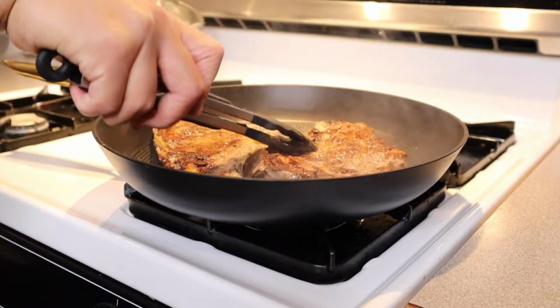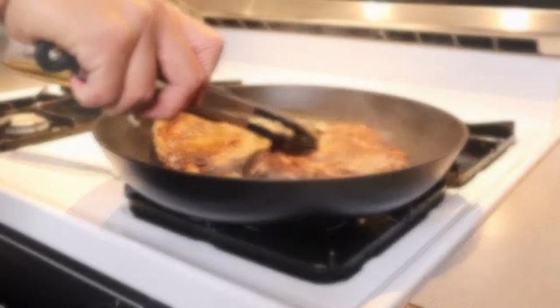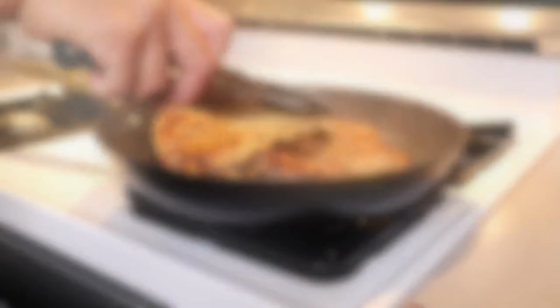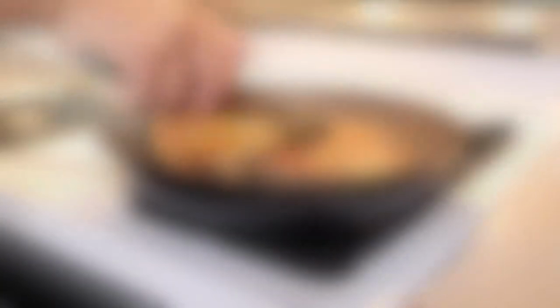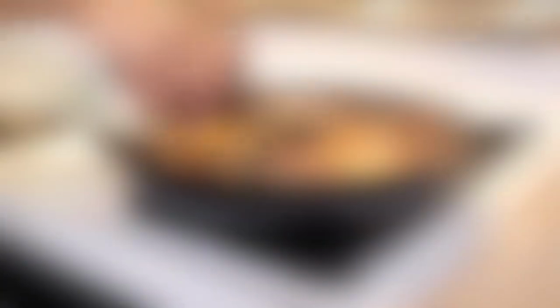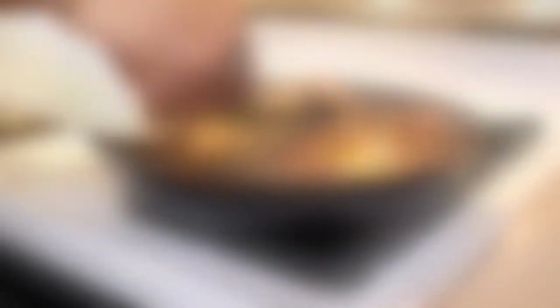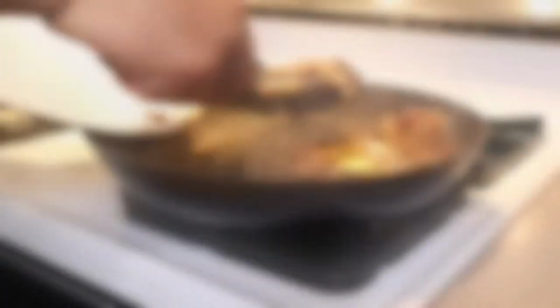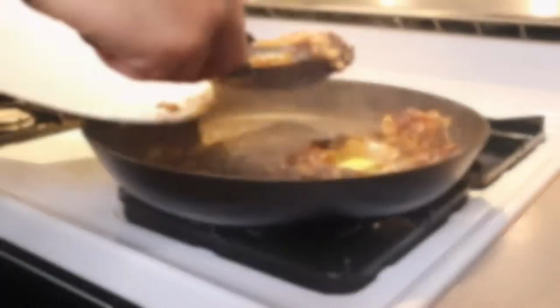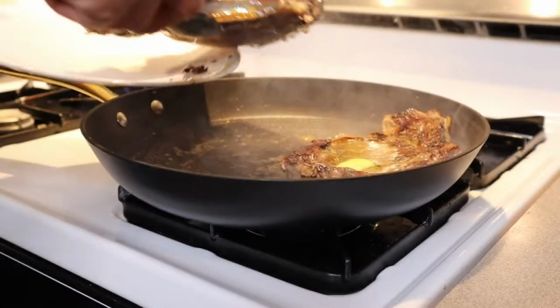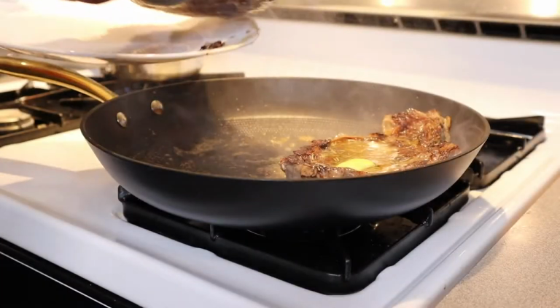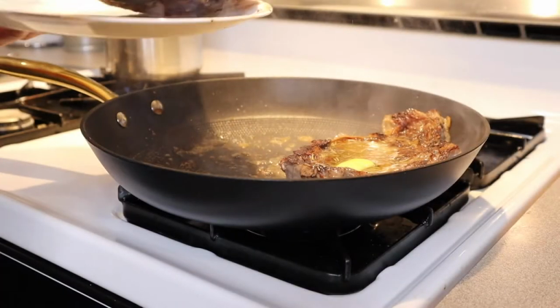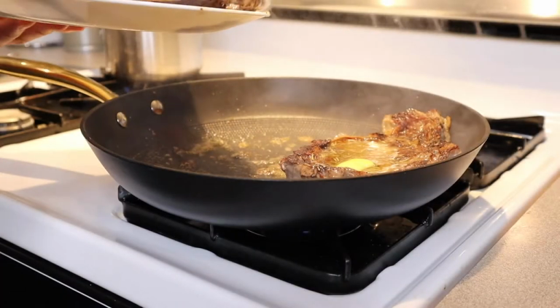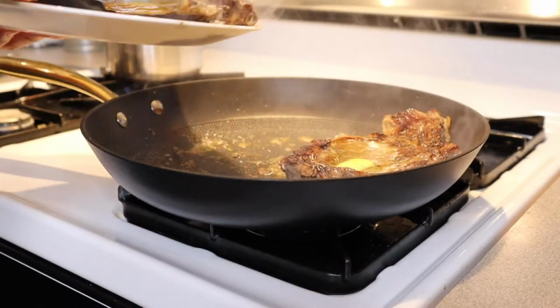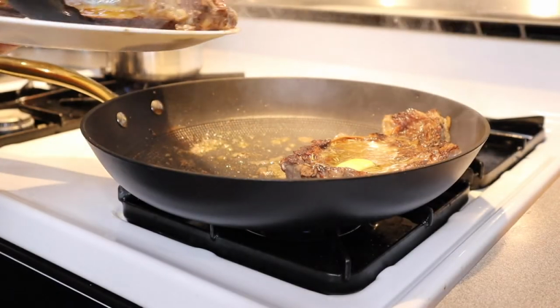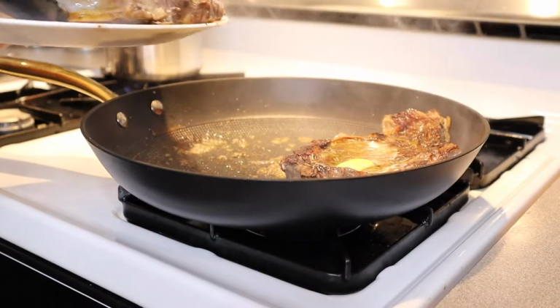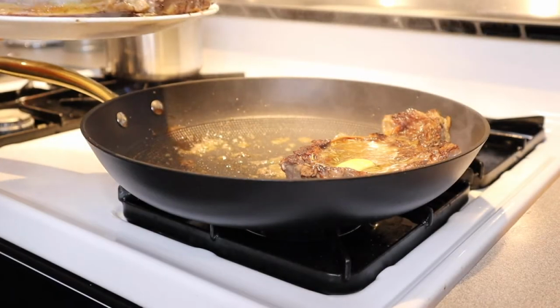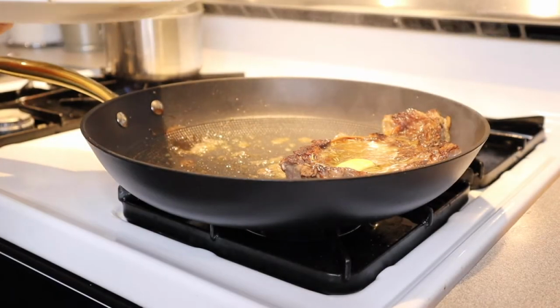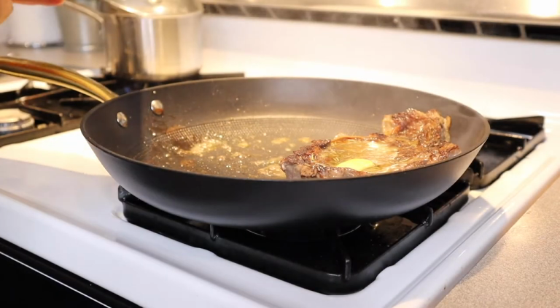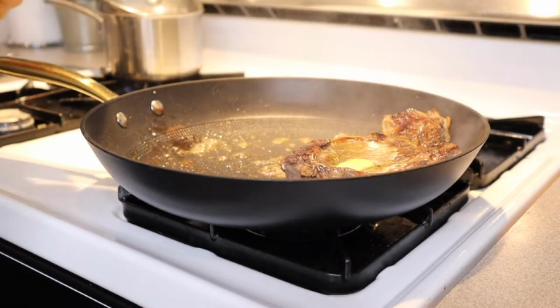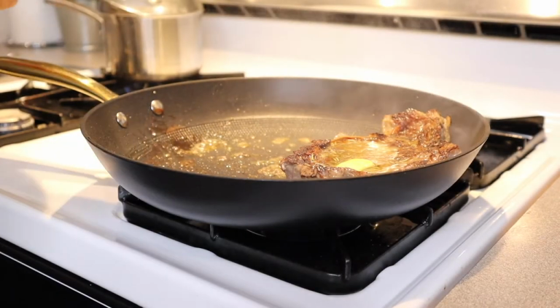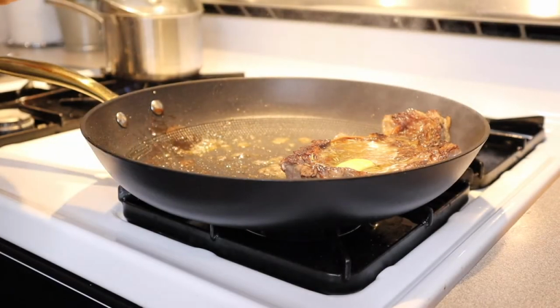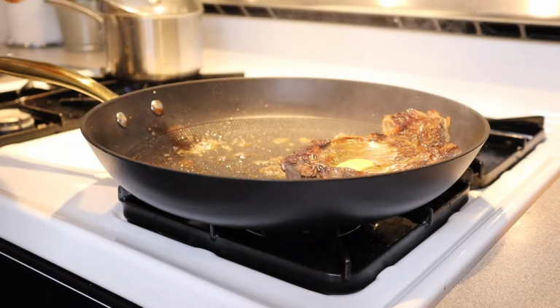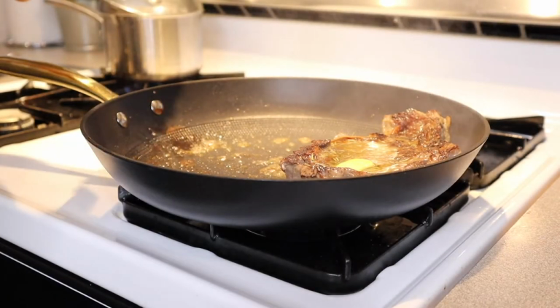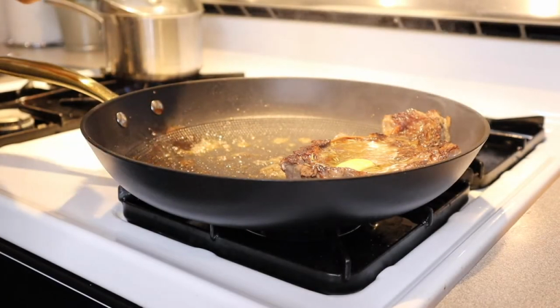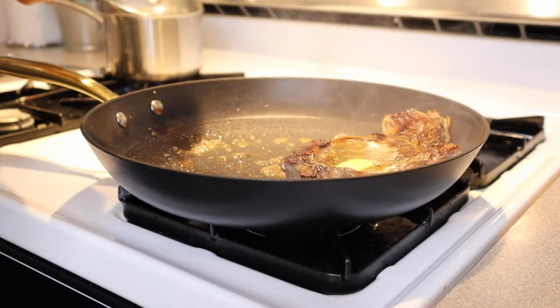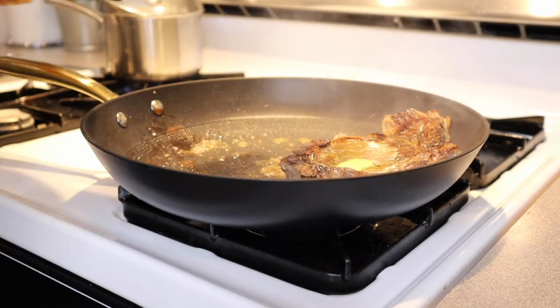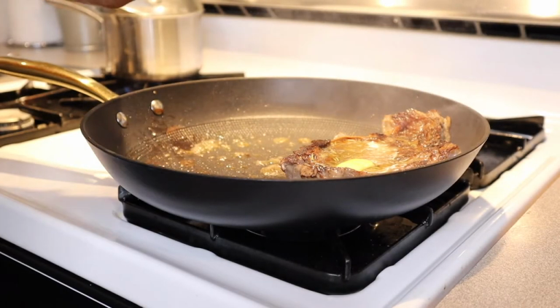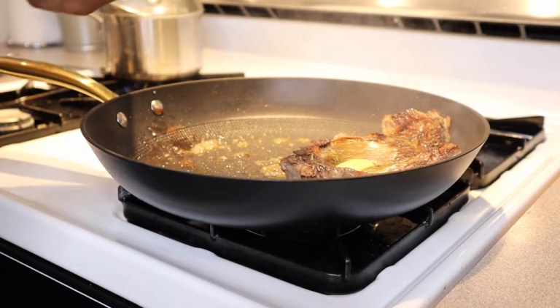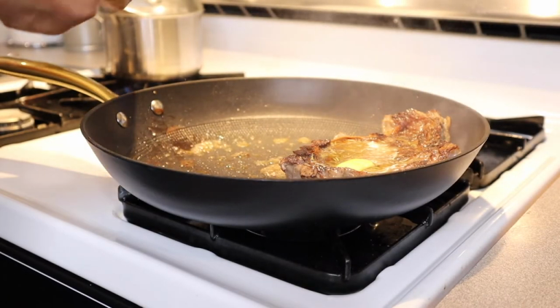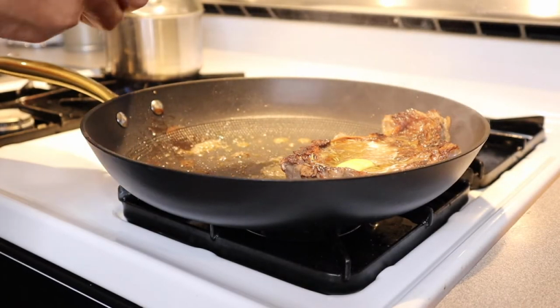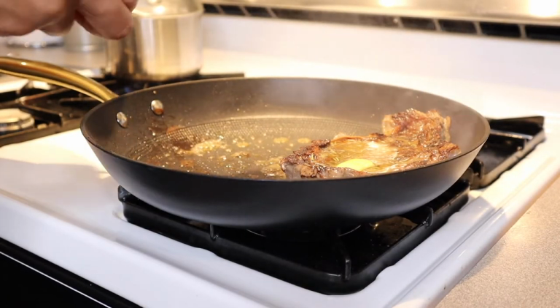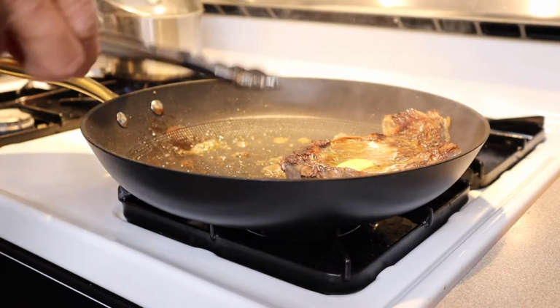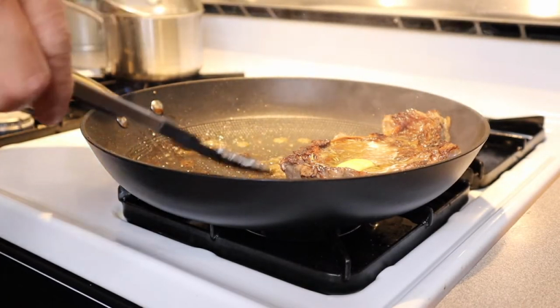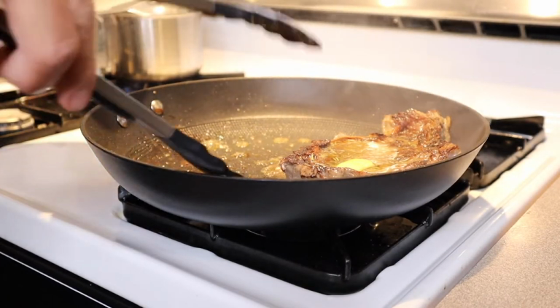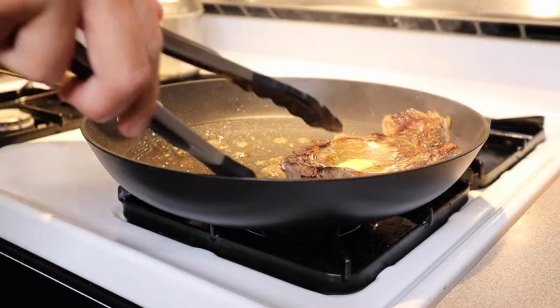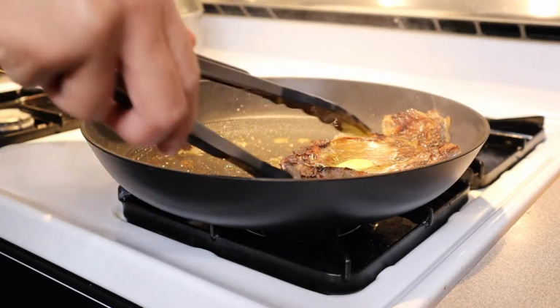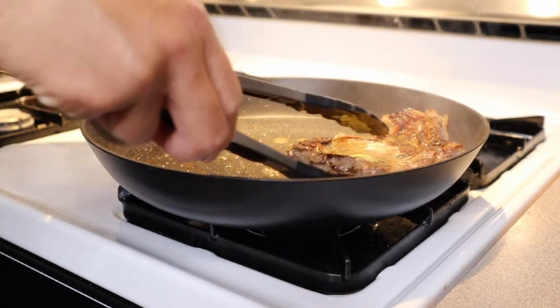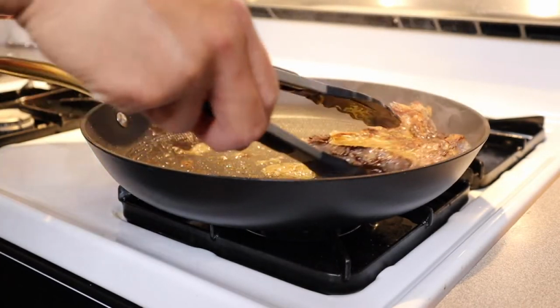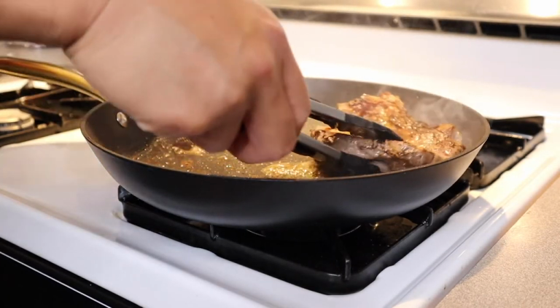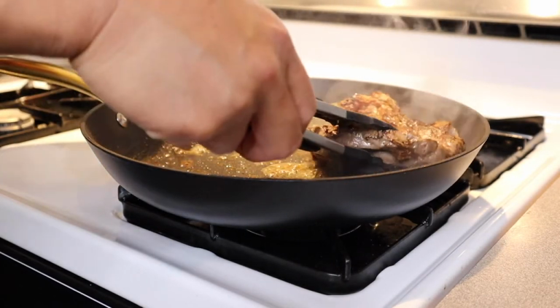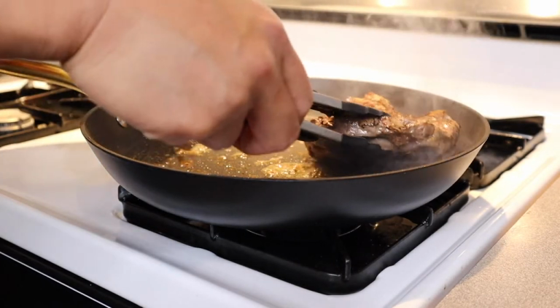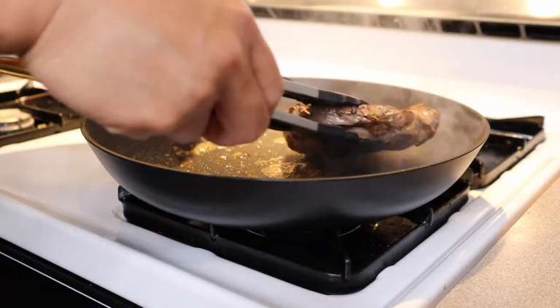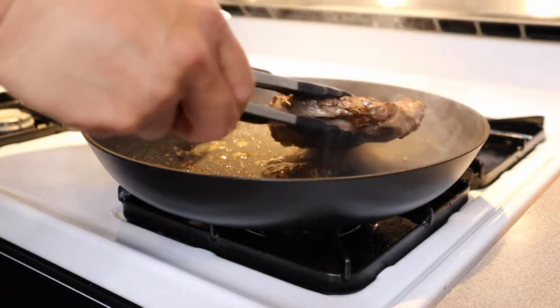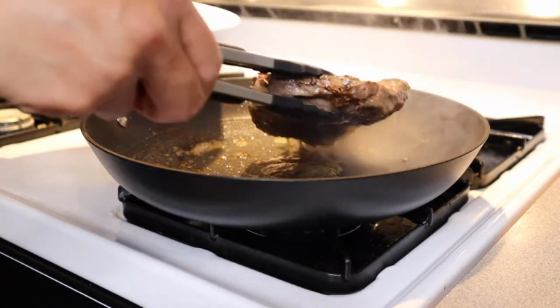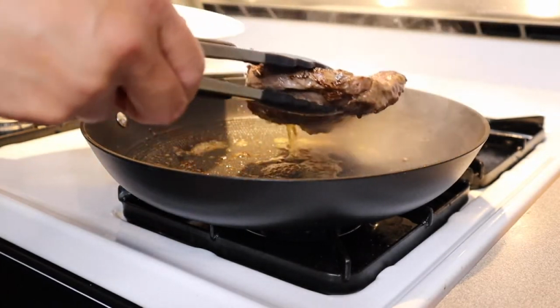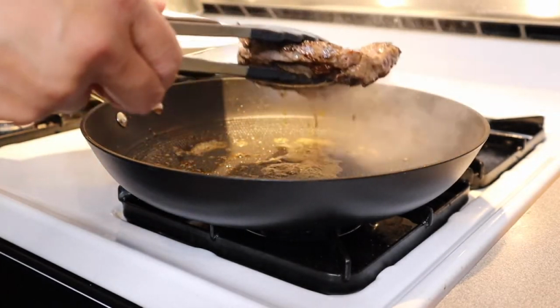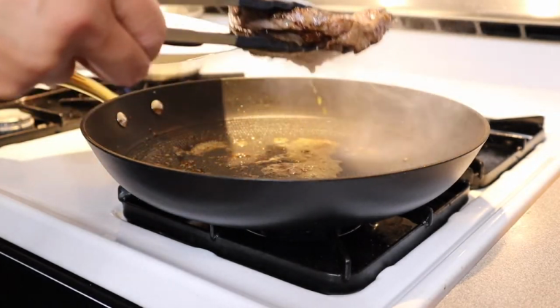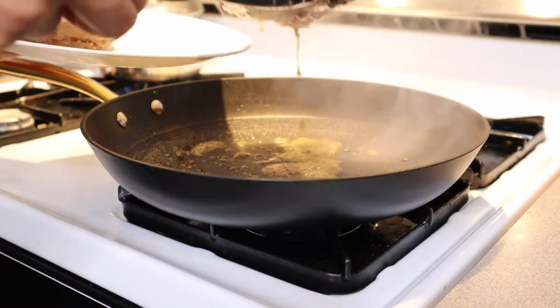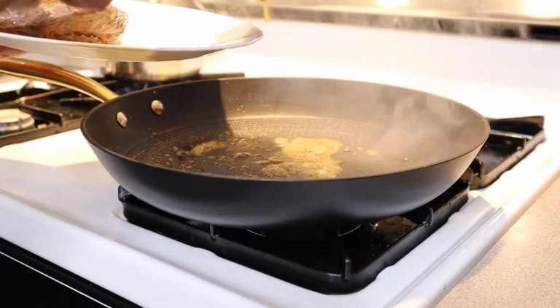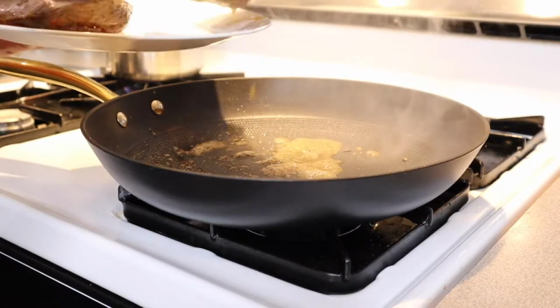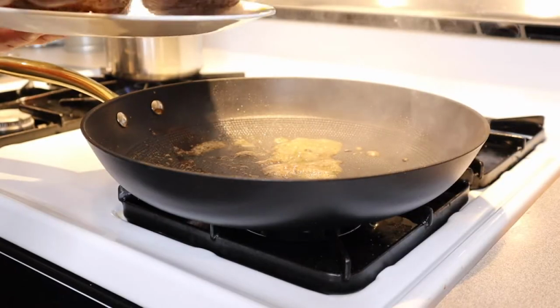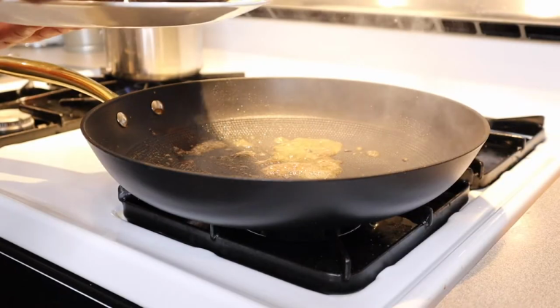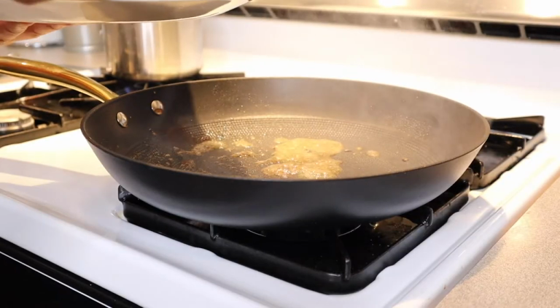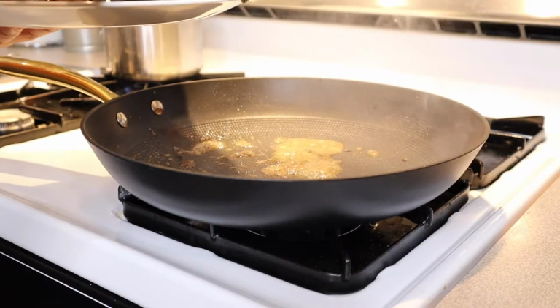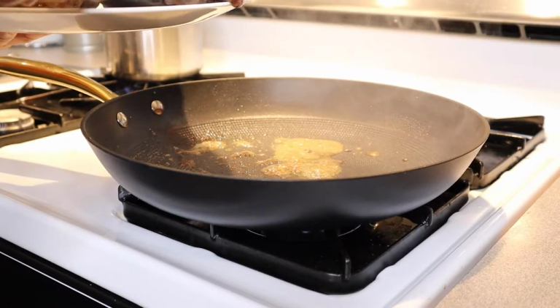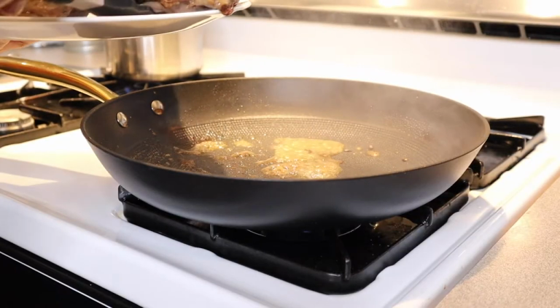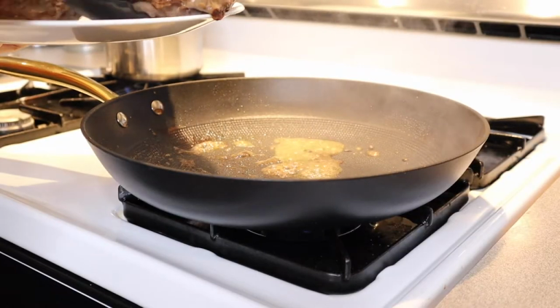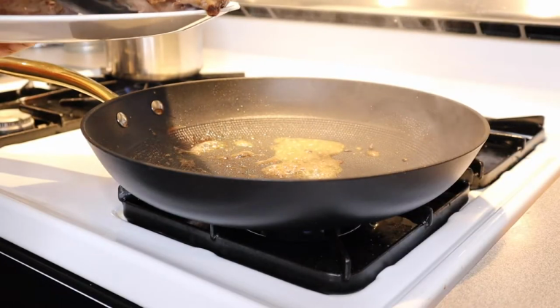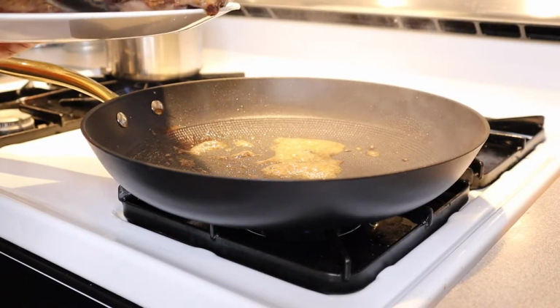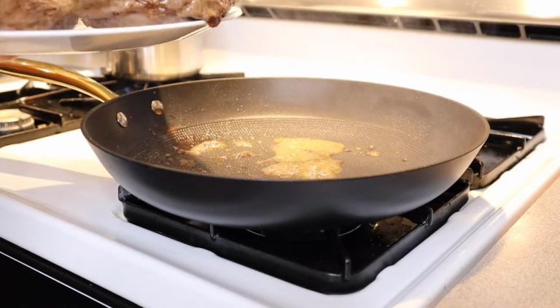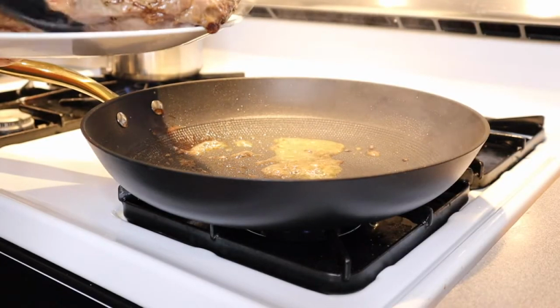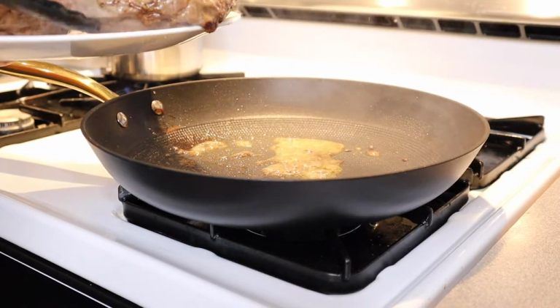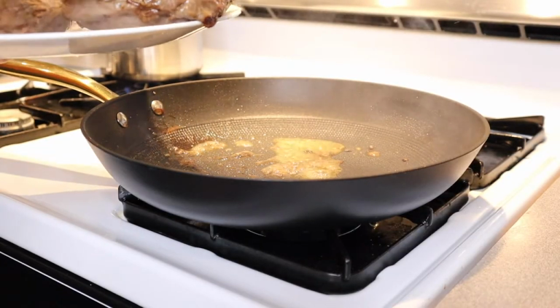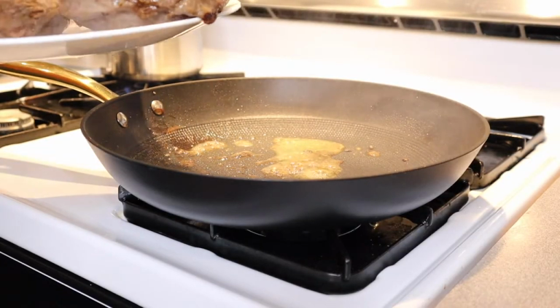Sometimes with non-stick pans you don't get that same really nice cooked look, and I was really happy with how these steaks turned out.